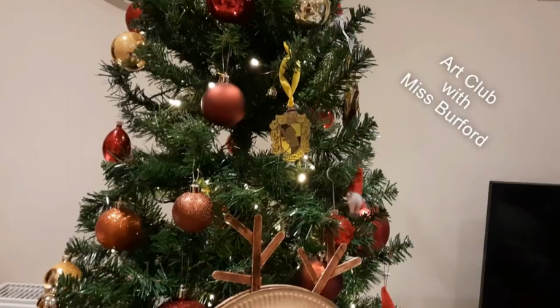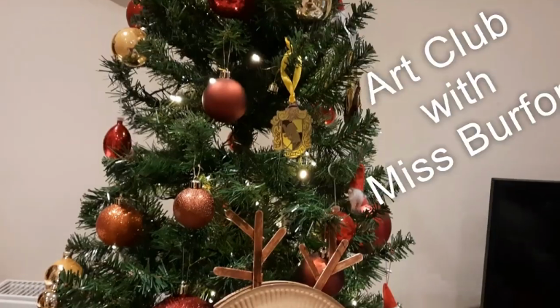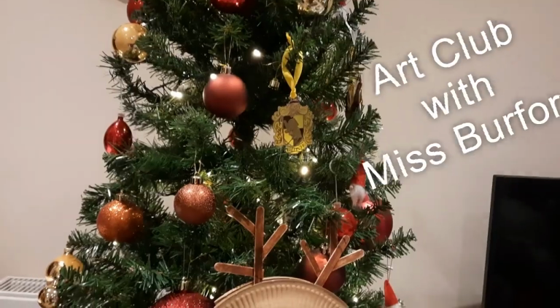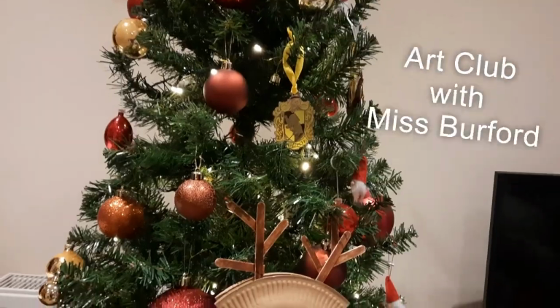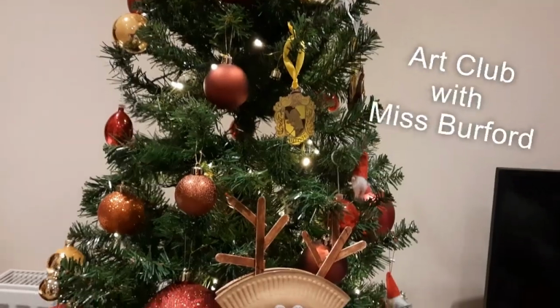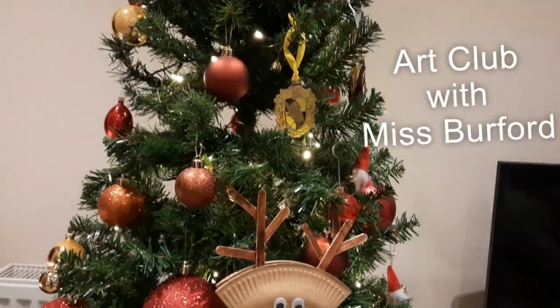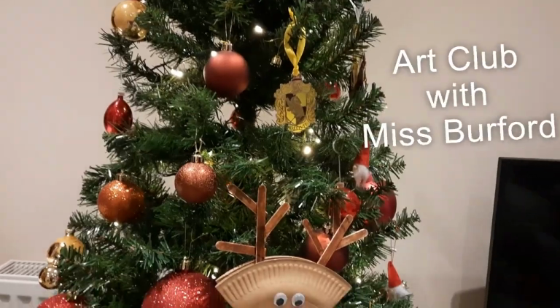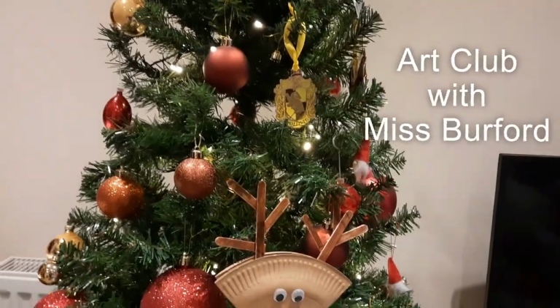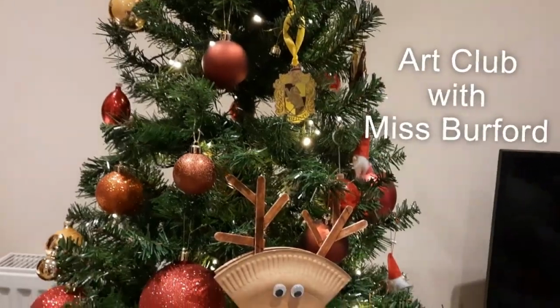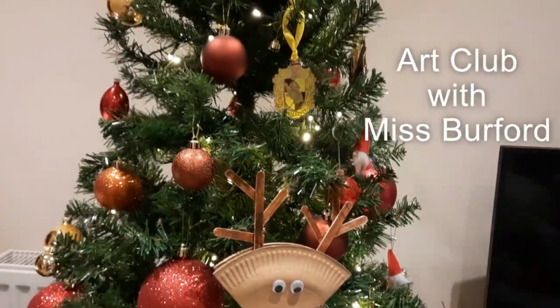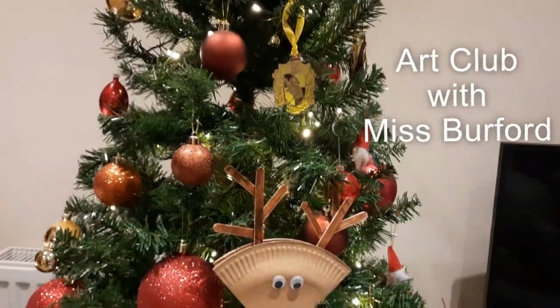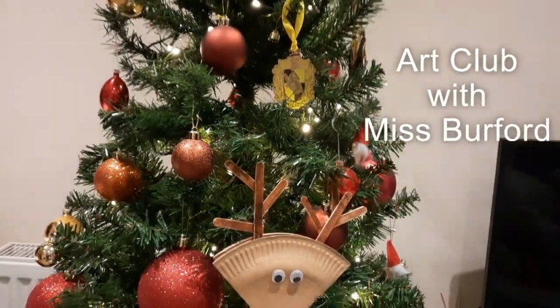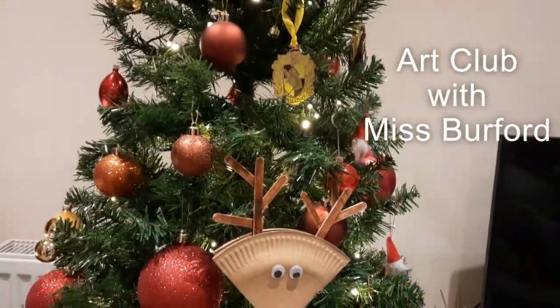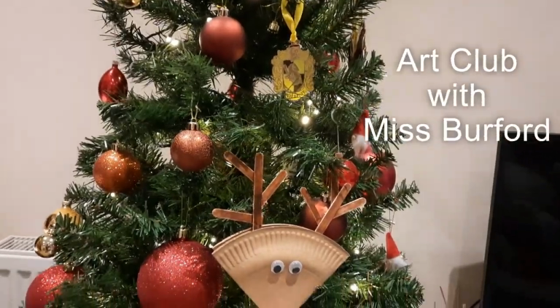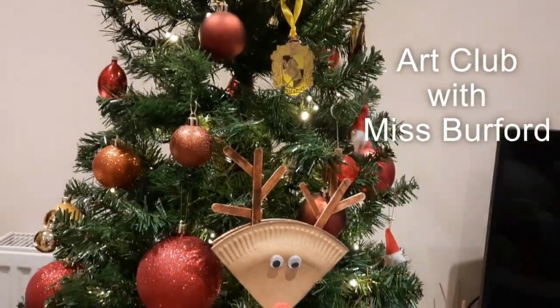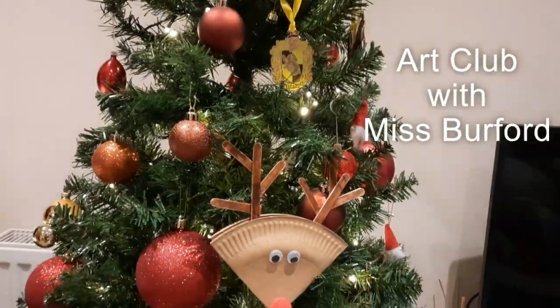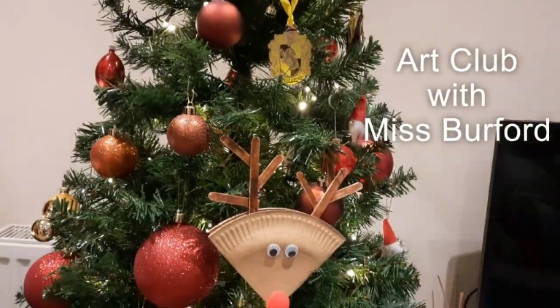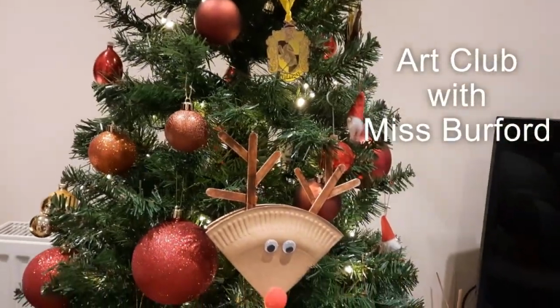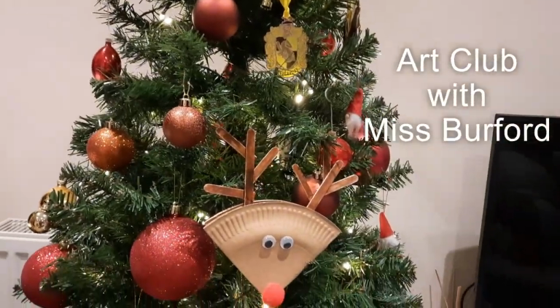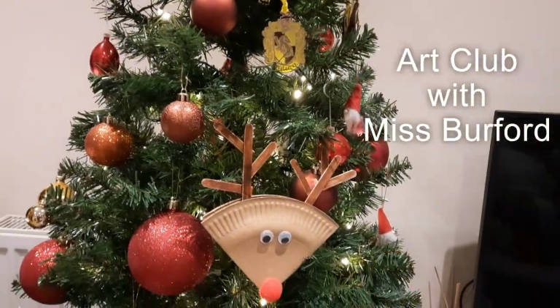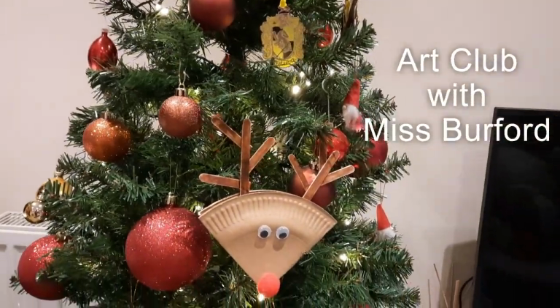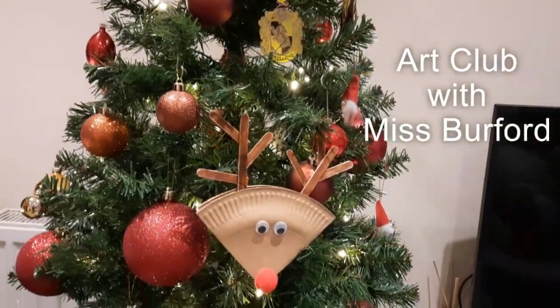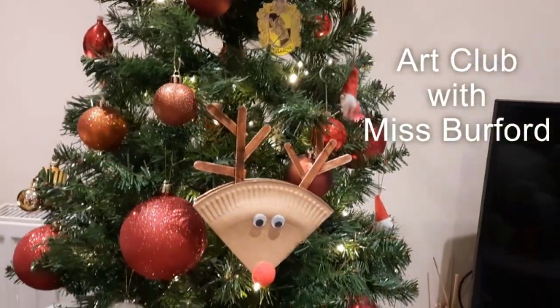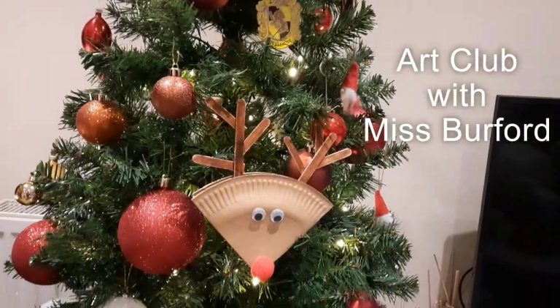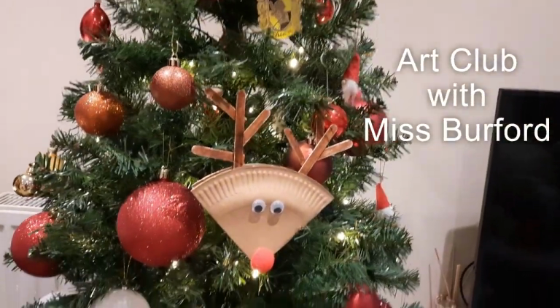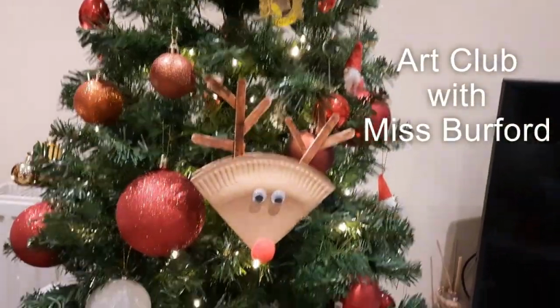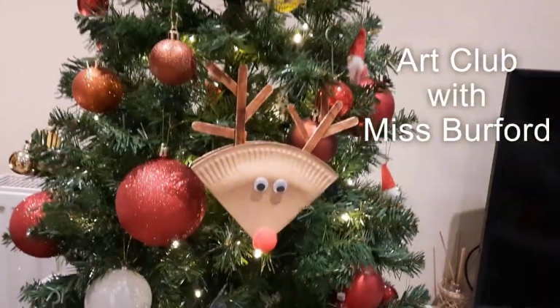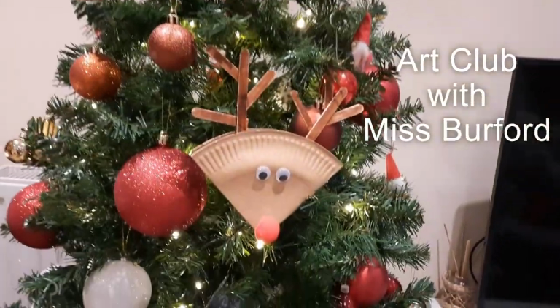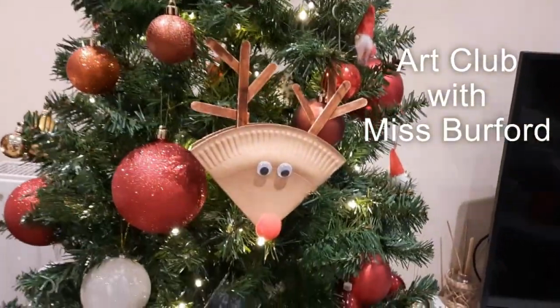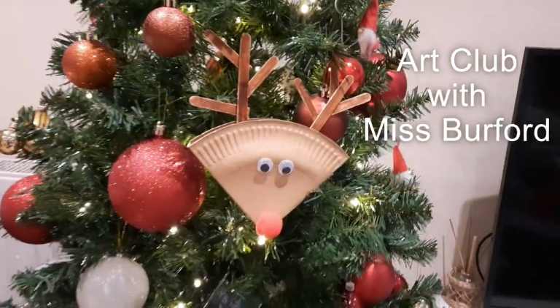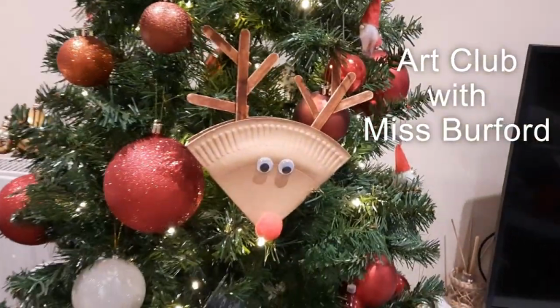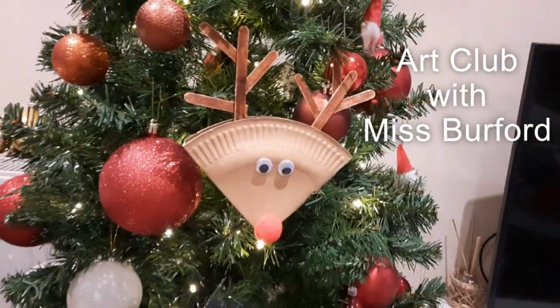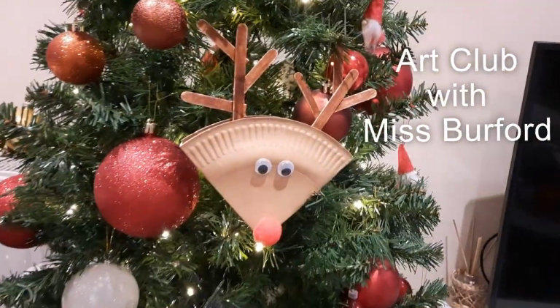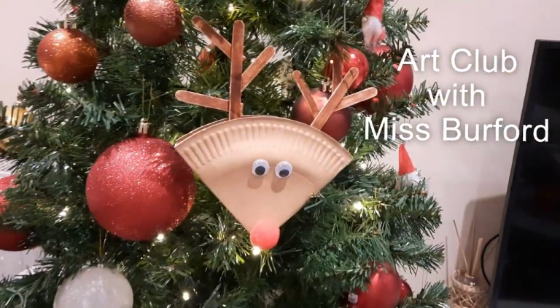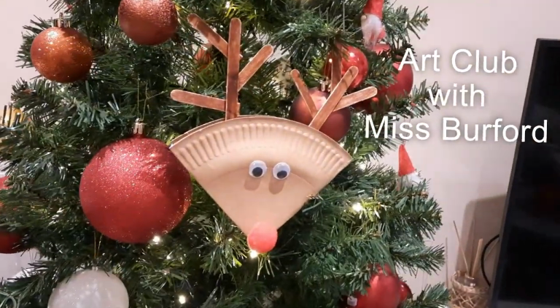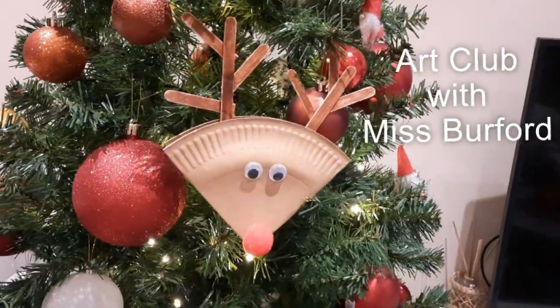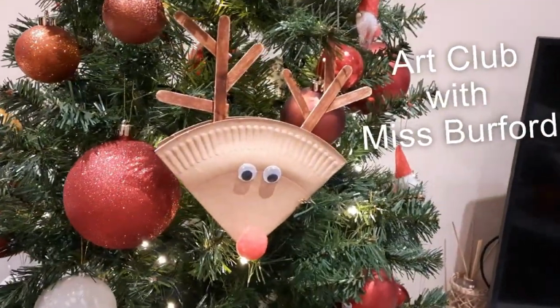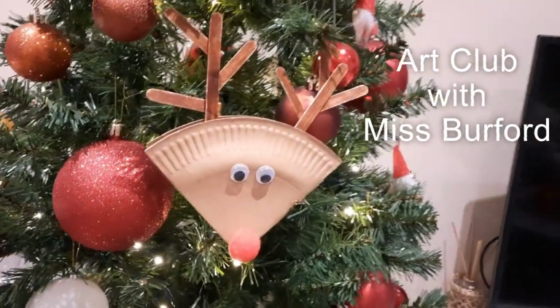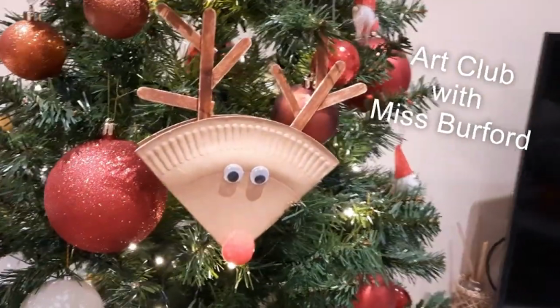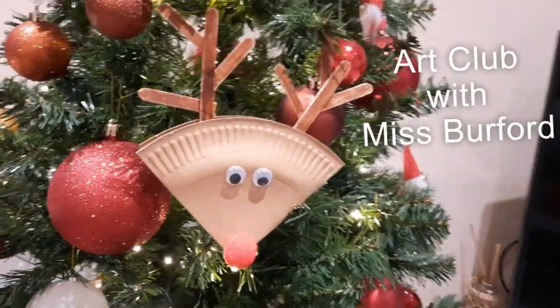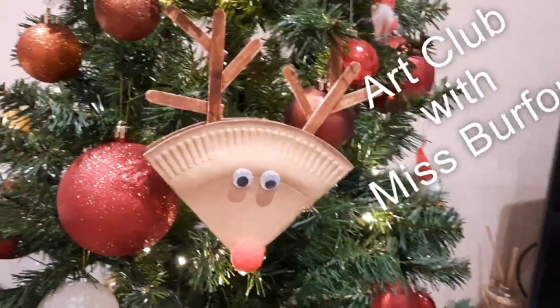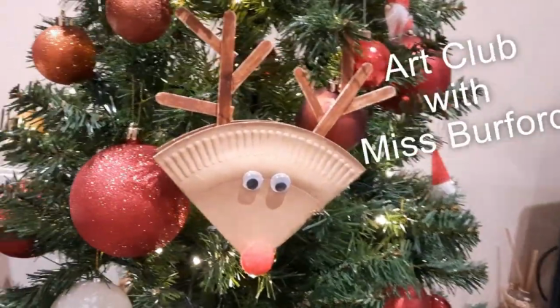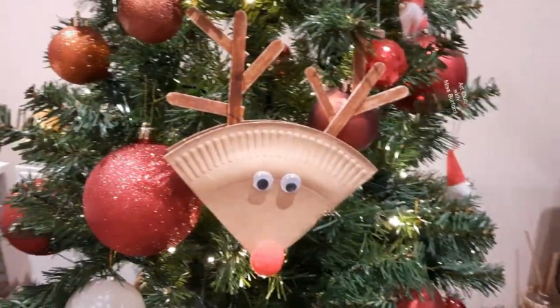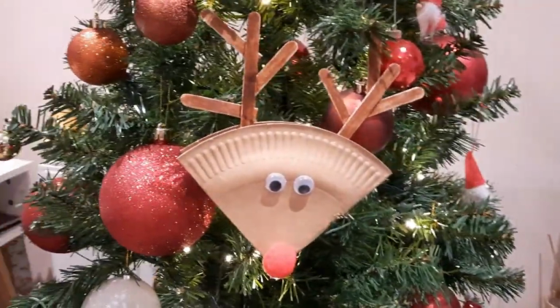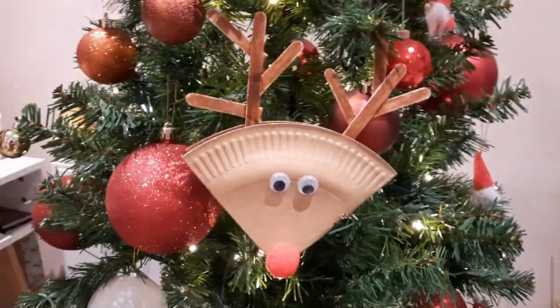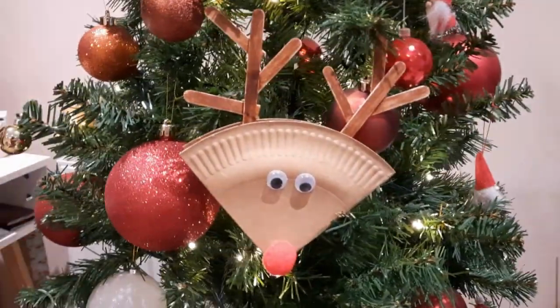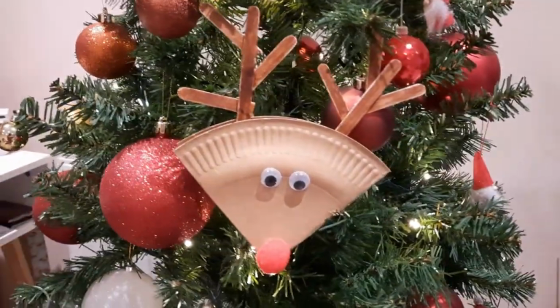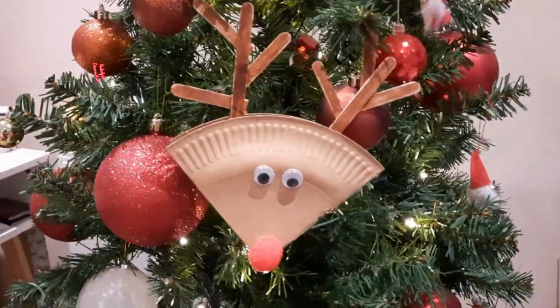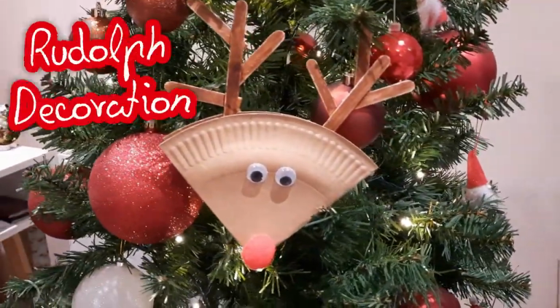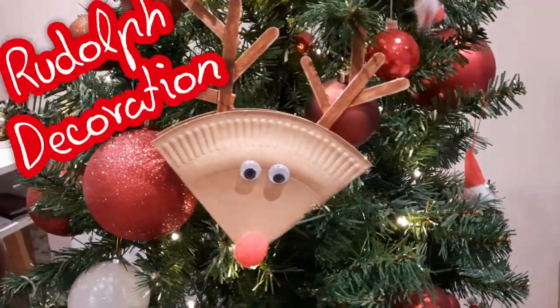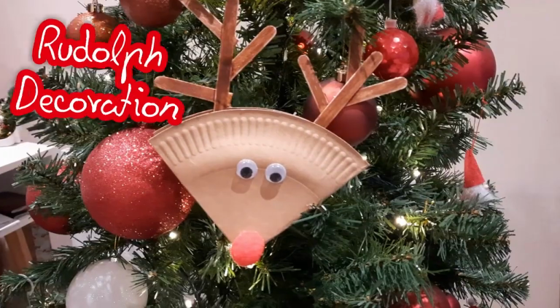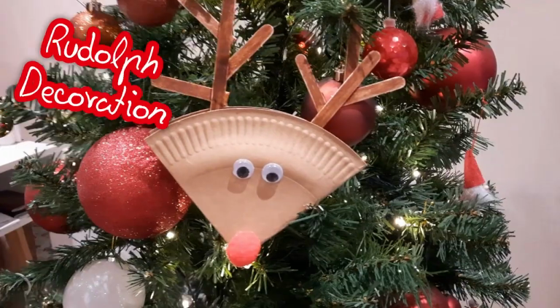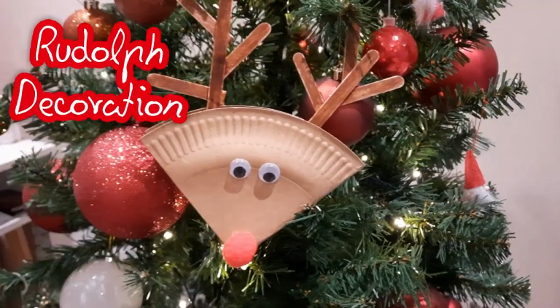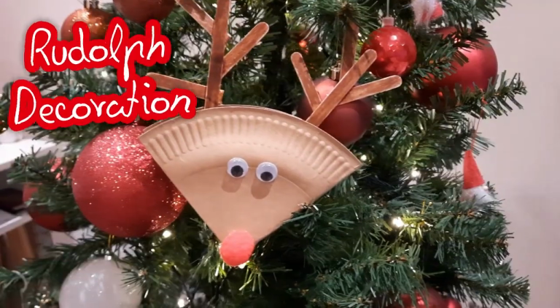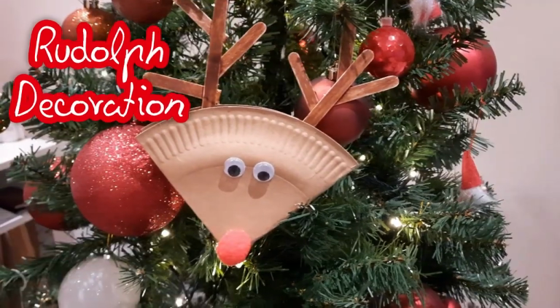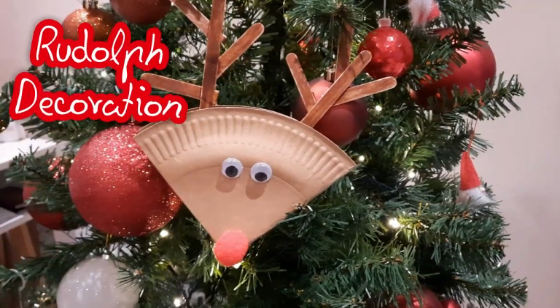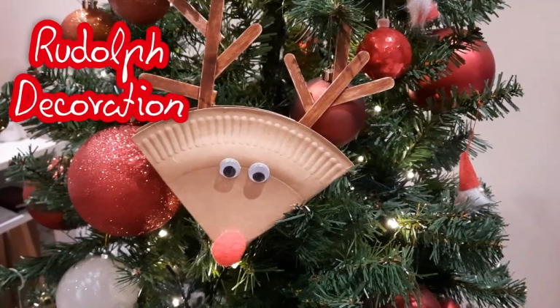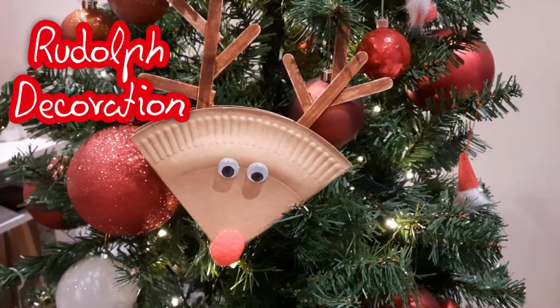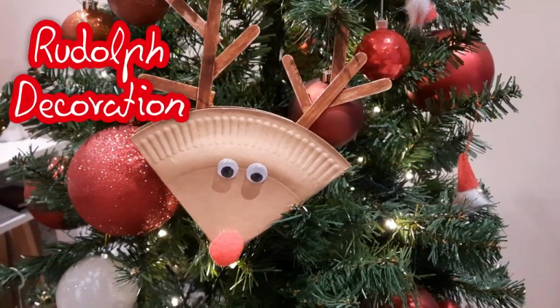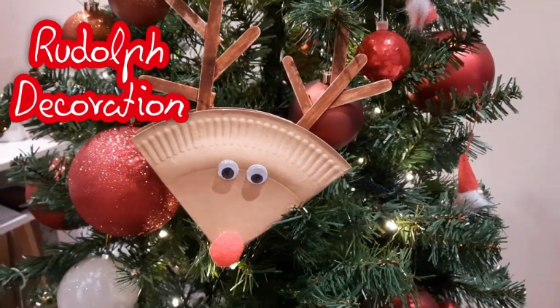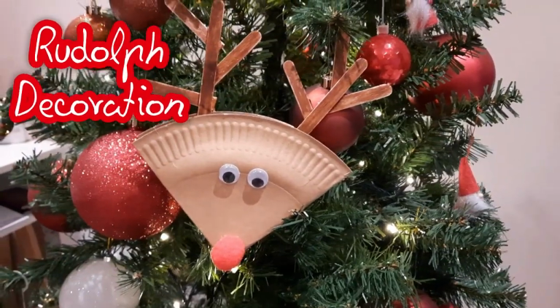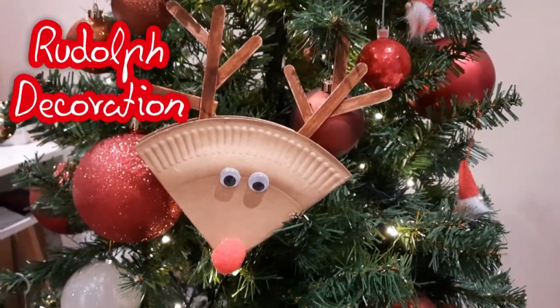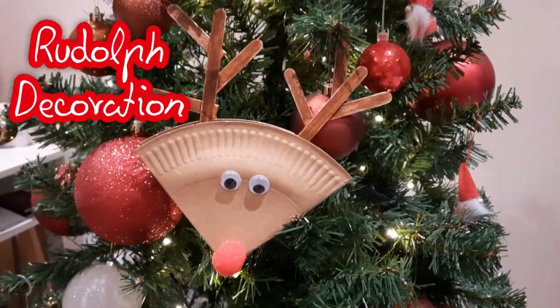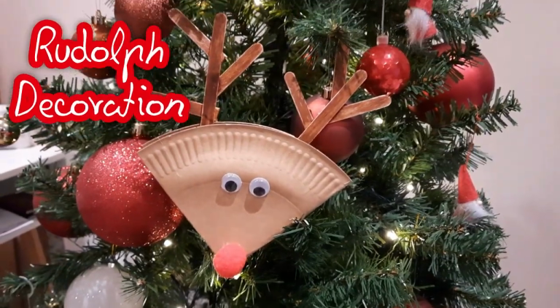Hey guys, today in Art Club with Miss Burford we'll be creating these super quick Rudolph decorations.